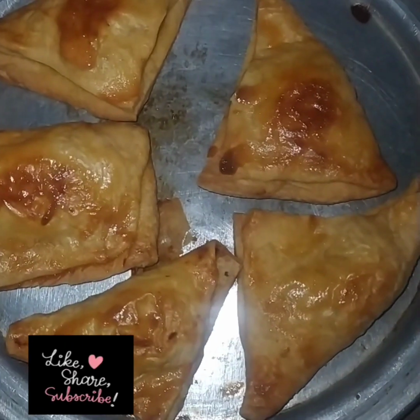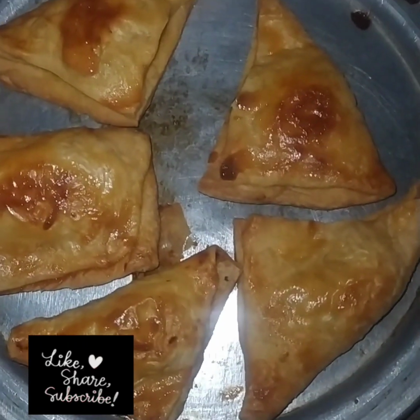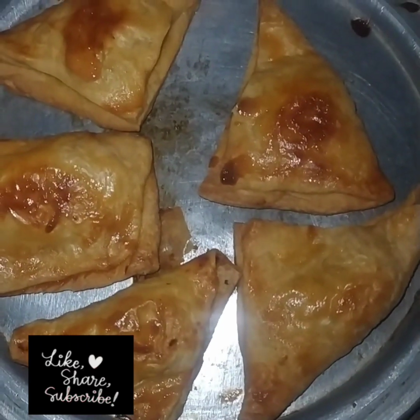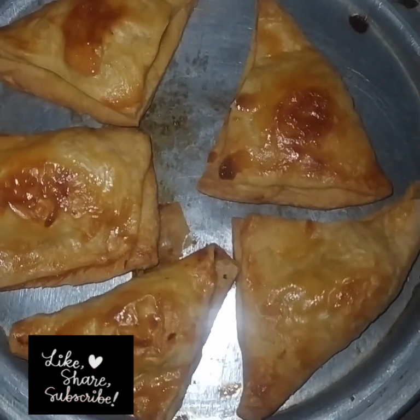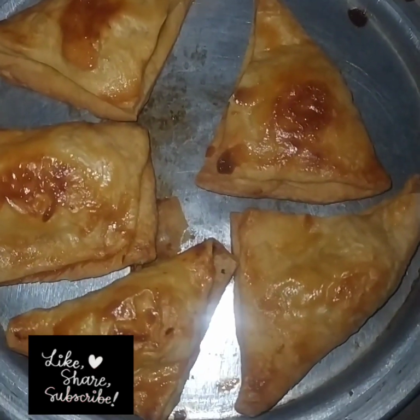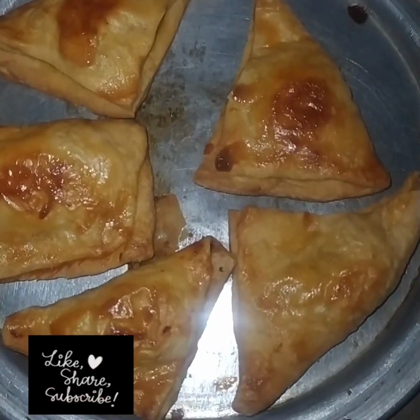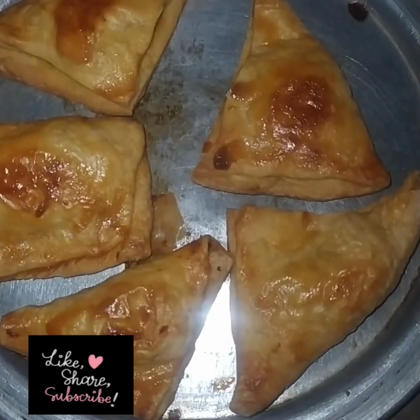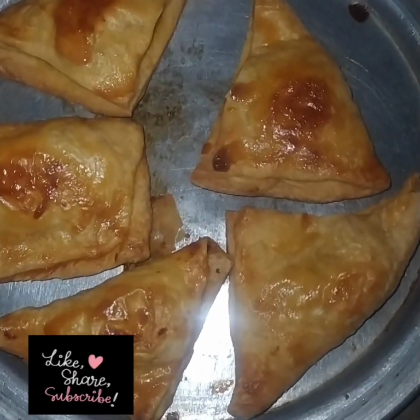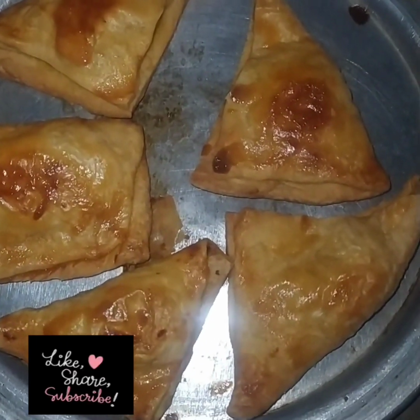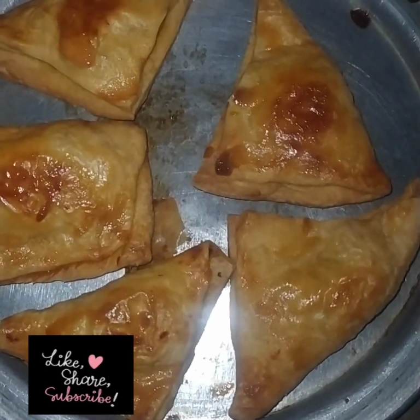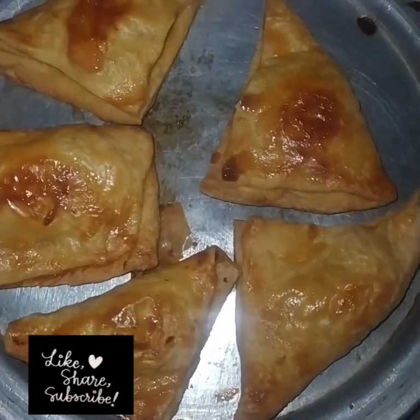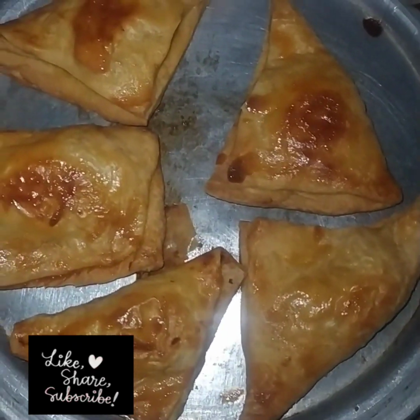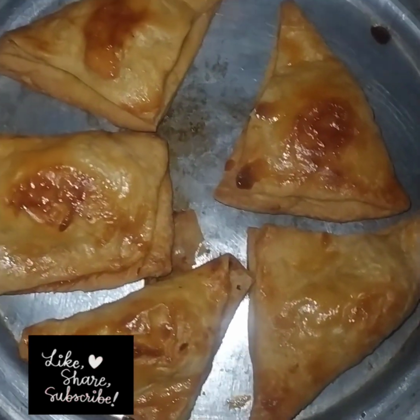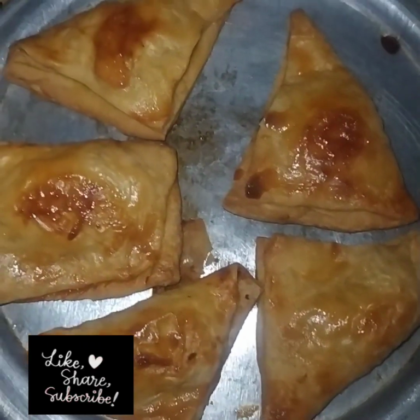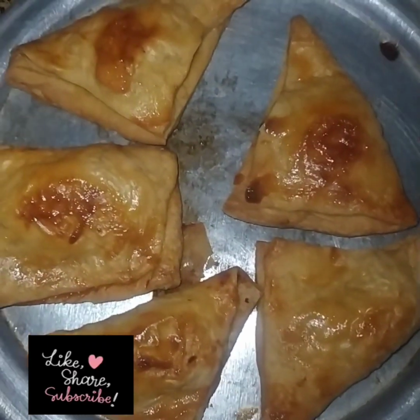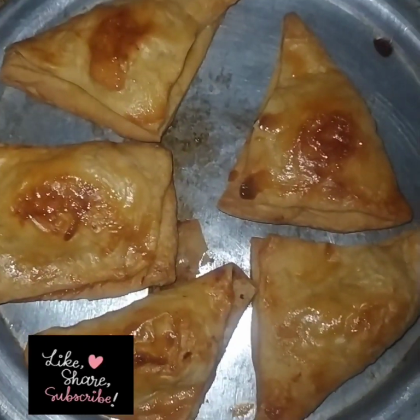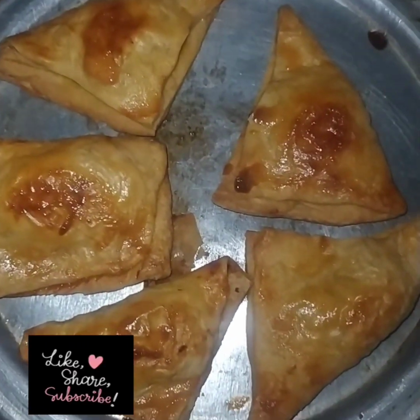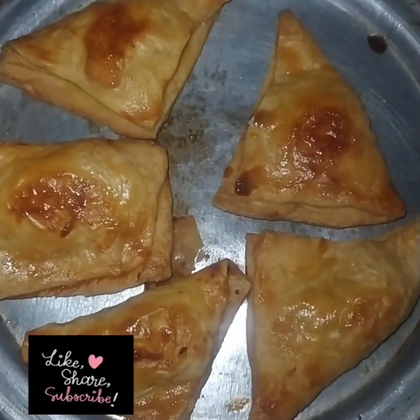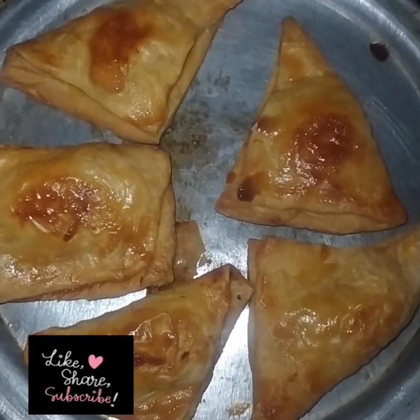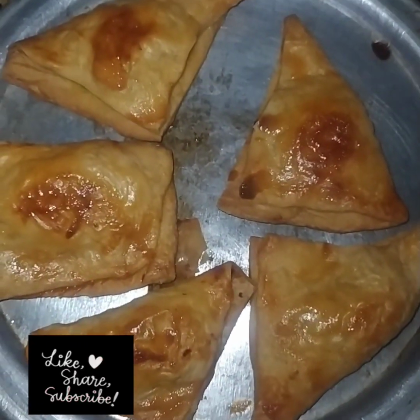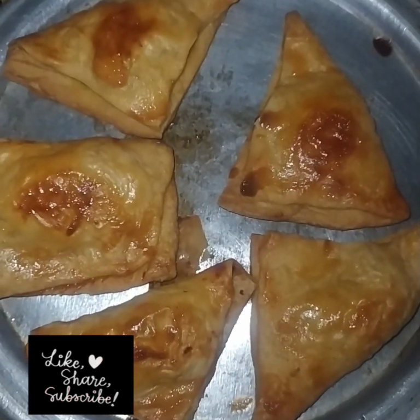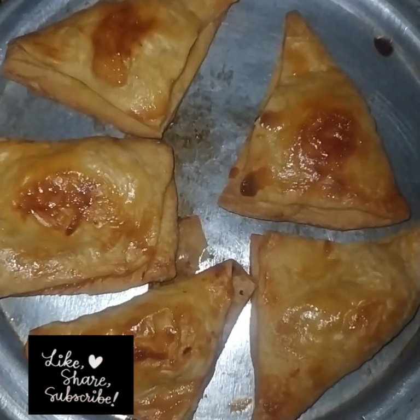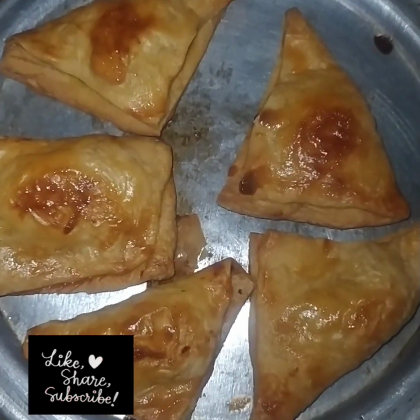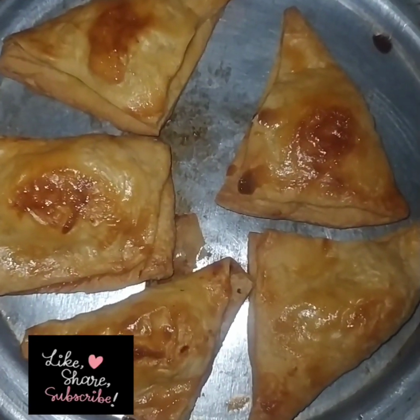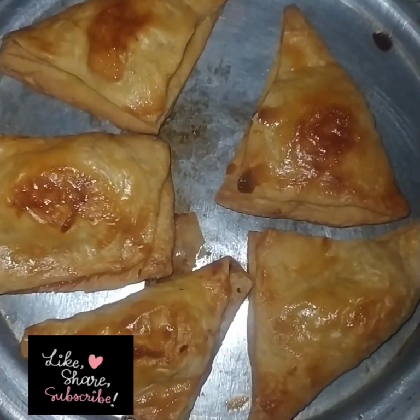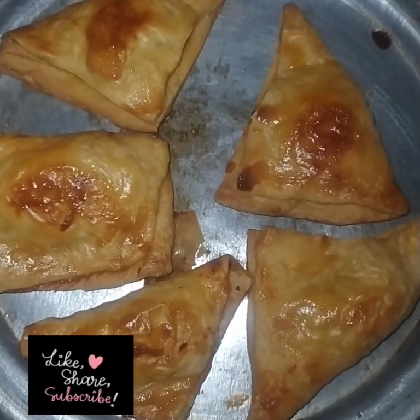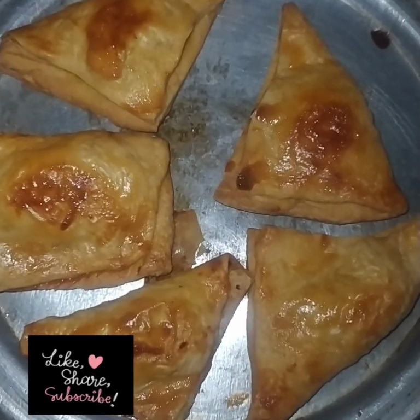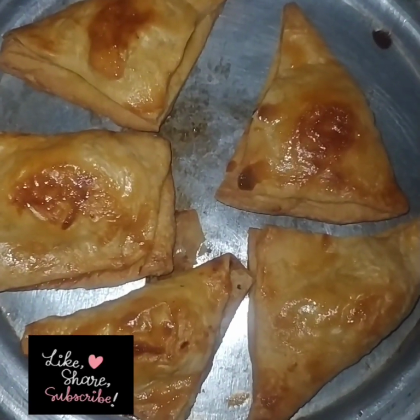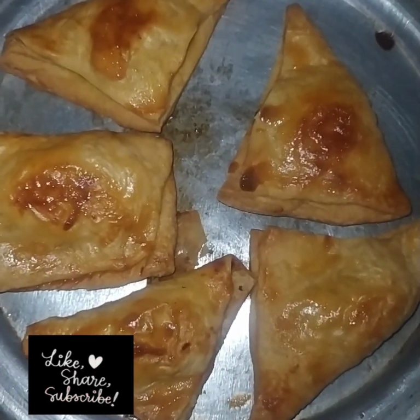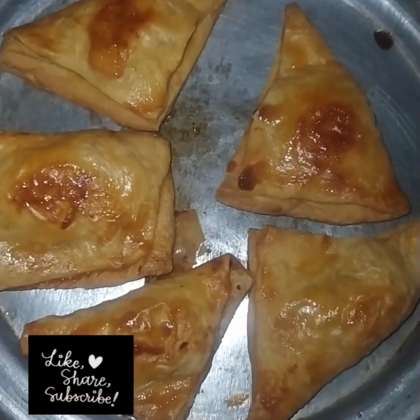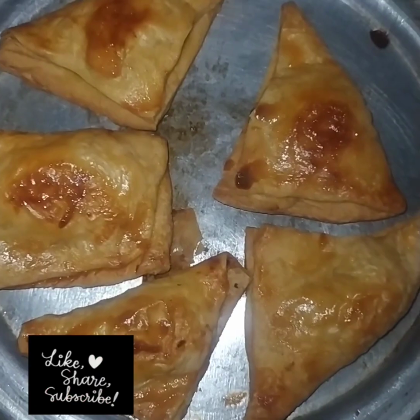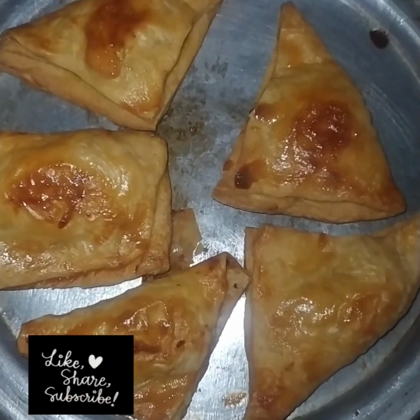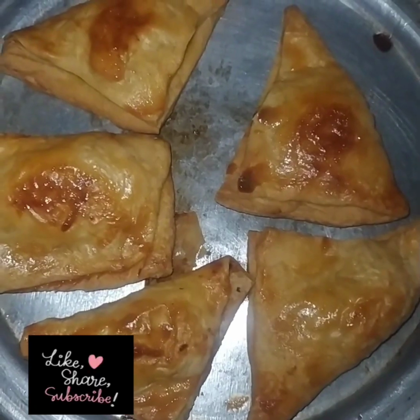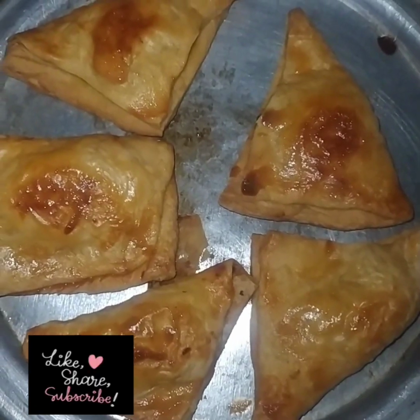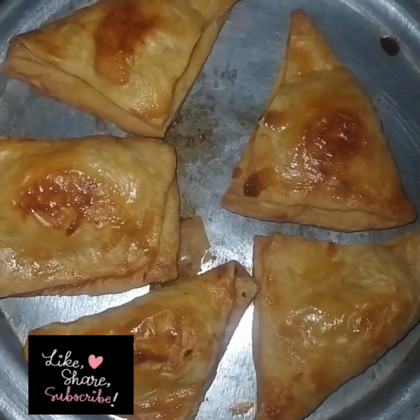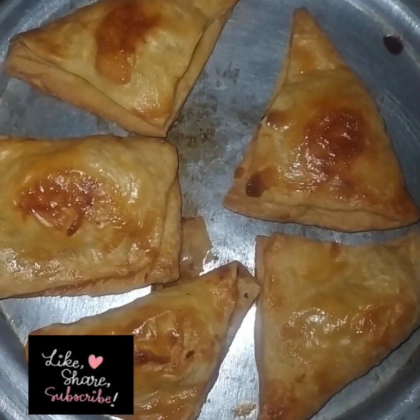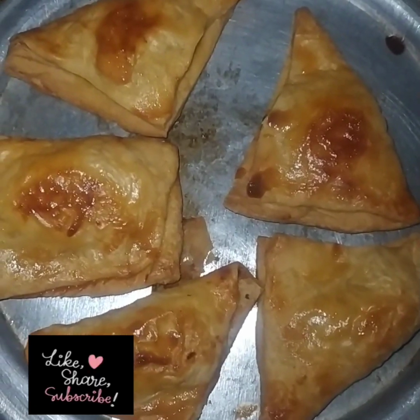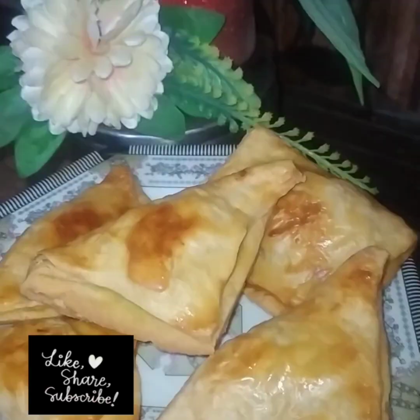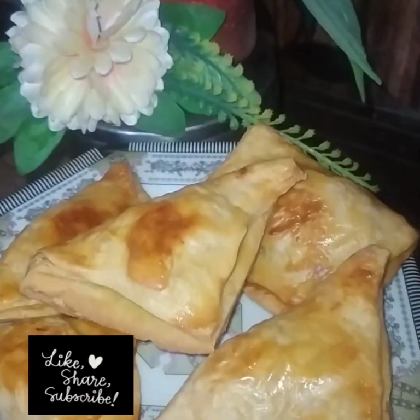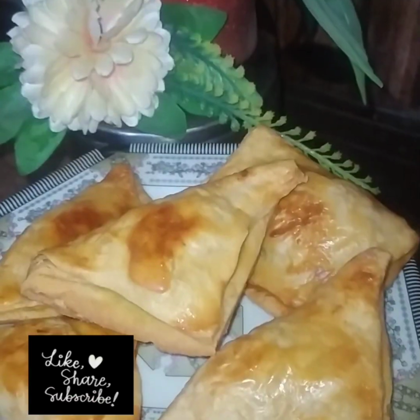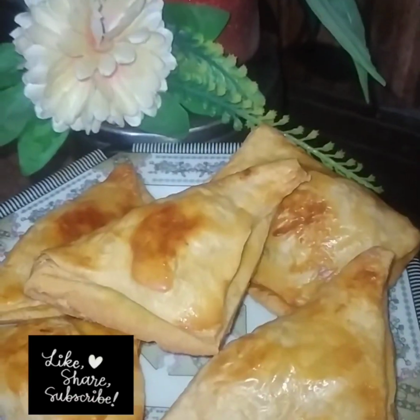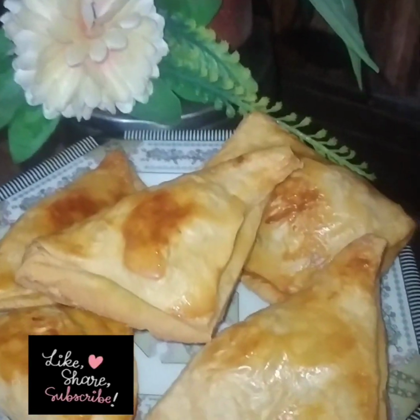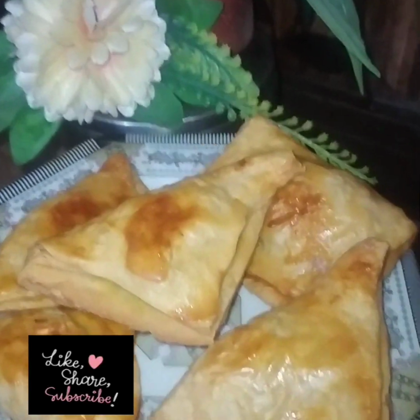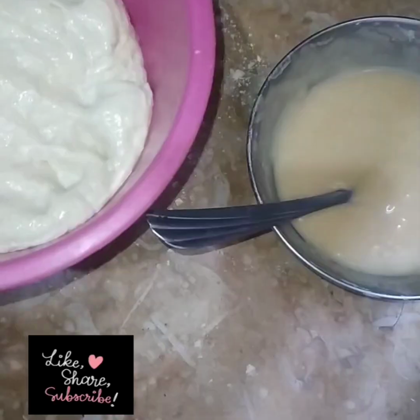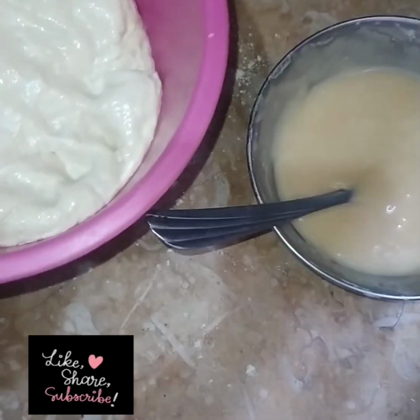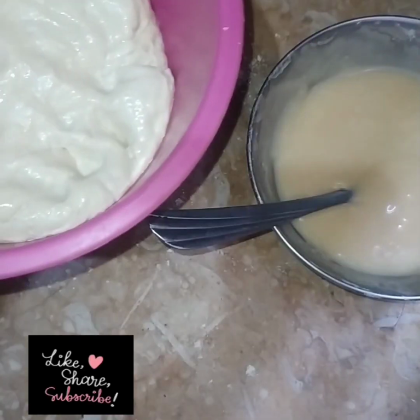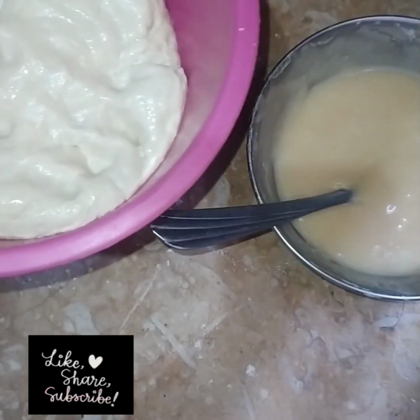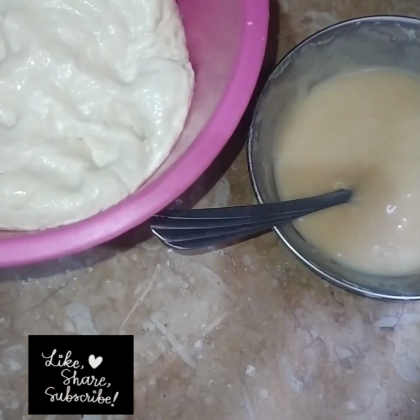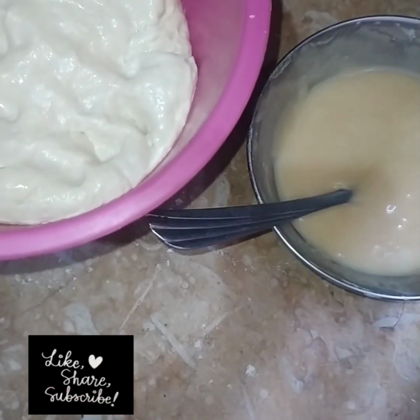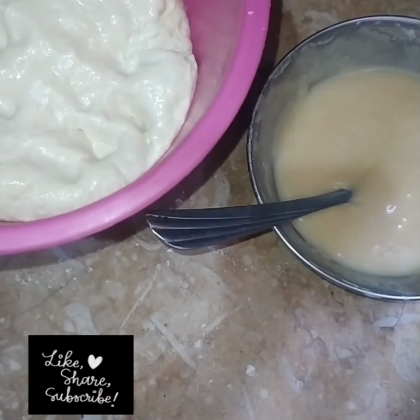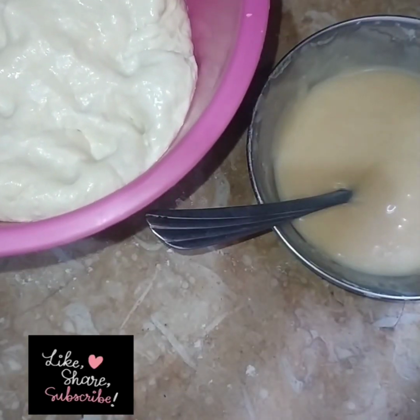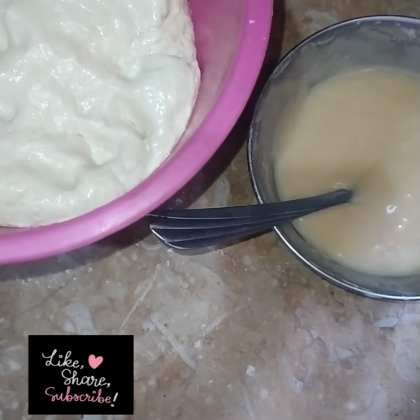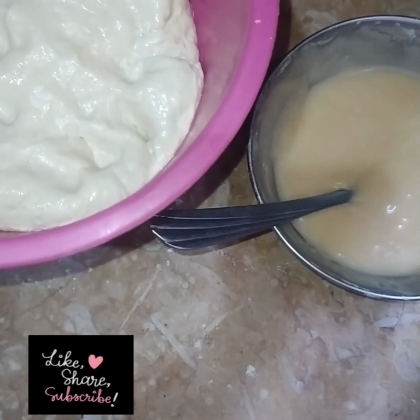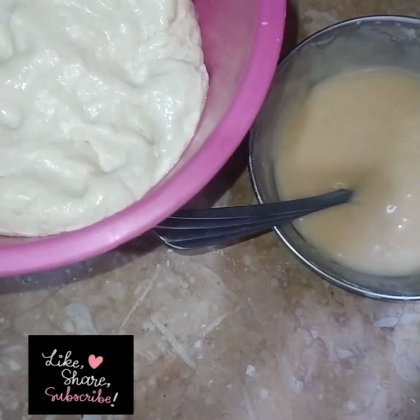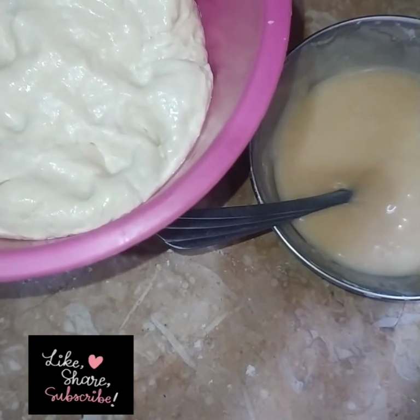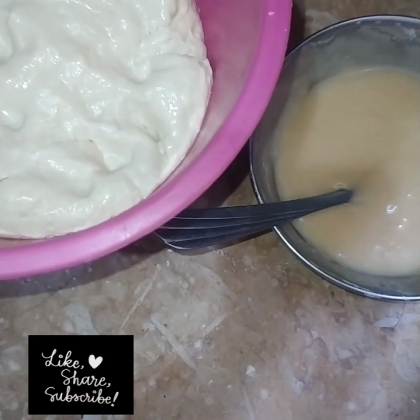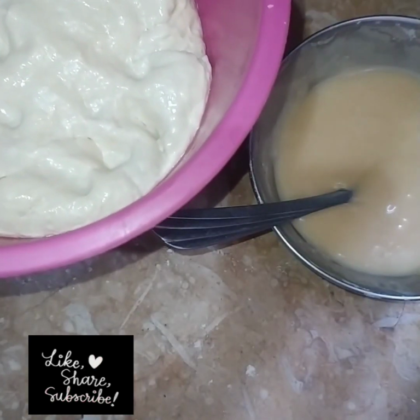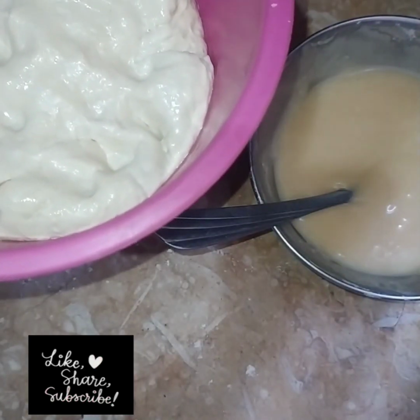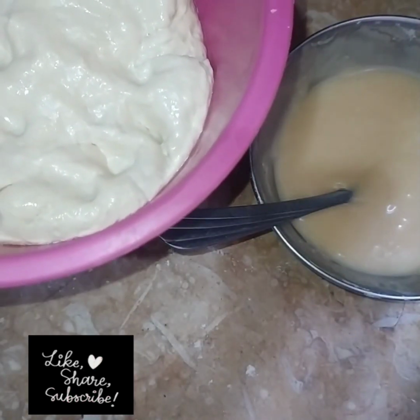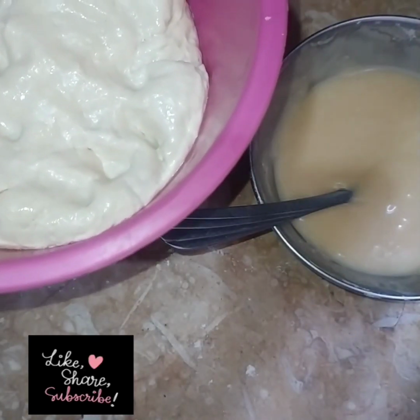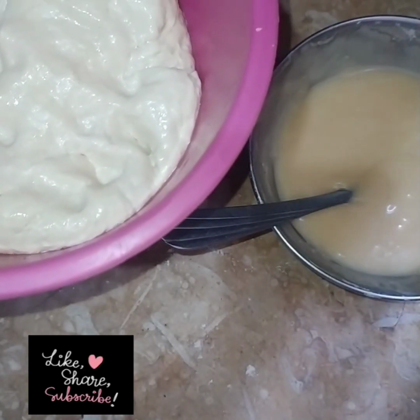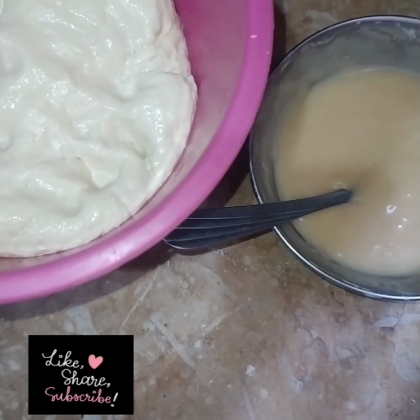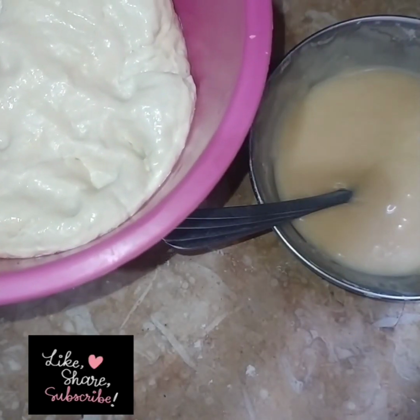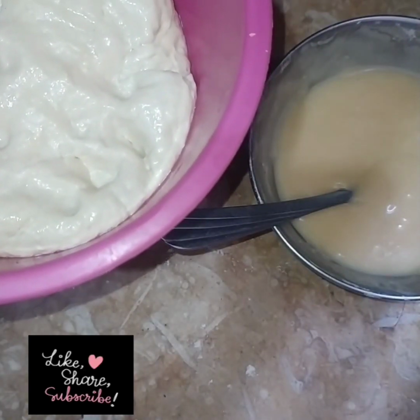I am making puff pastry today. You are also trying to make a meal.